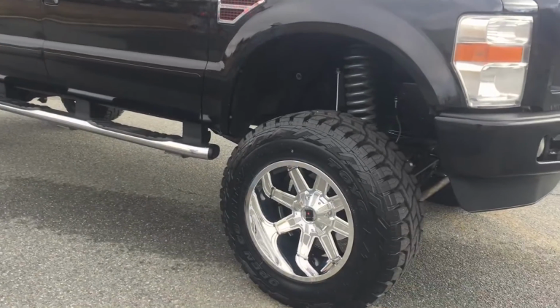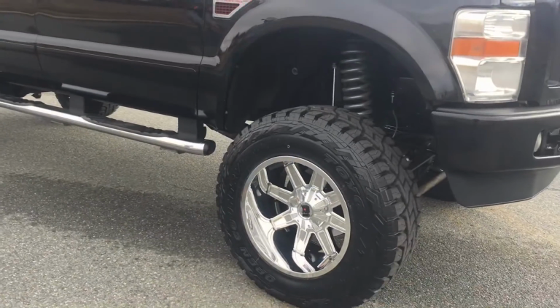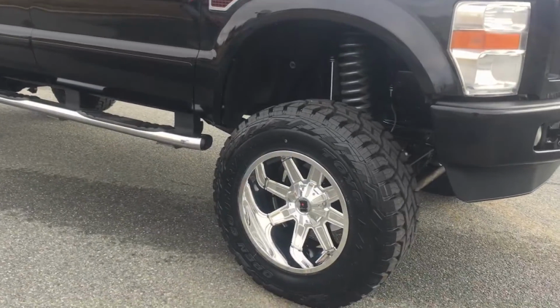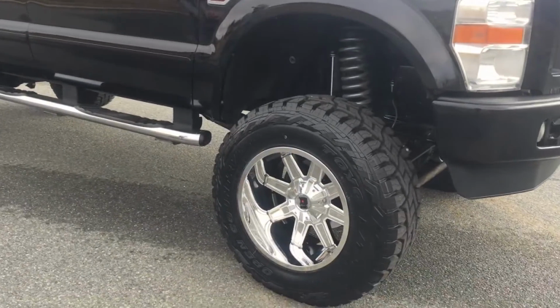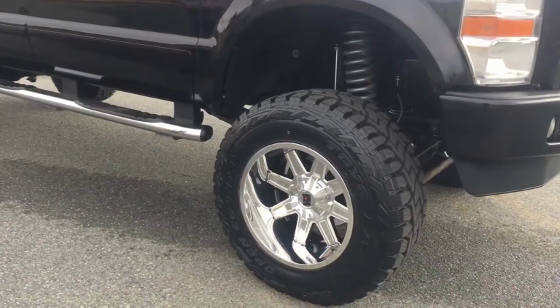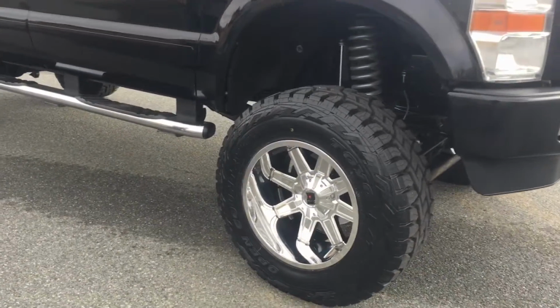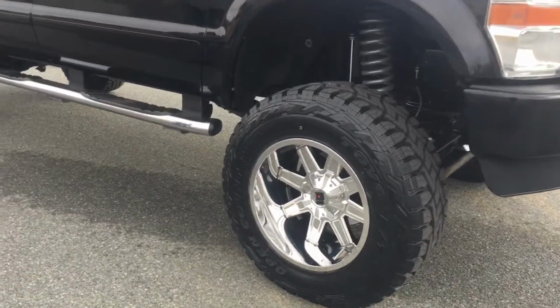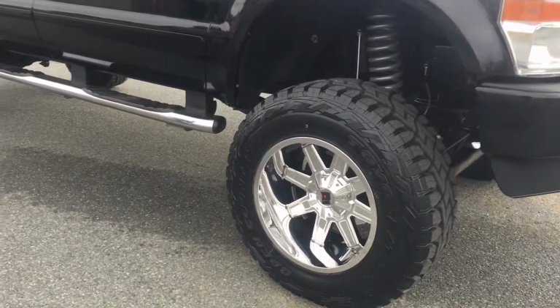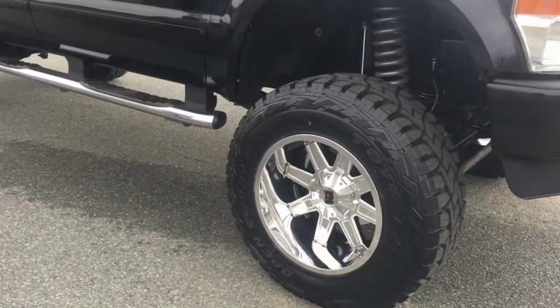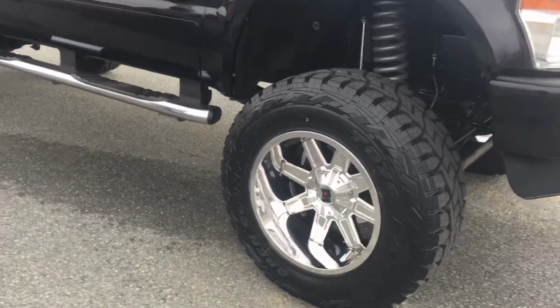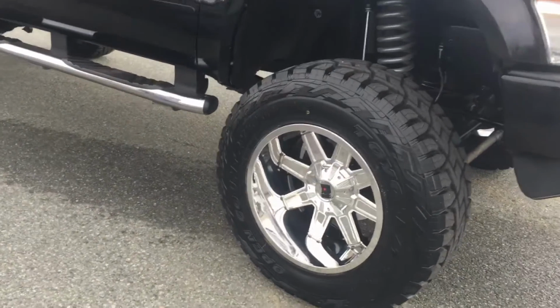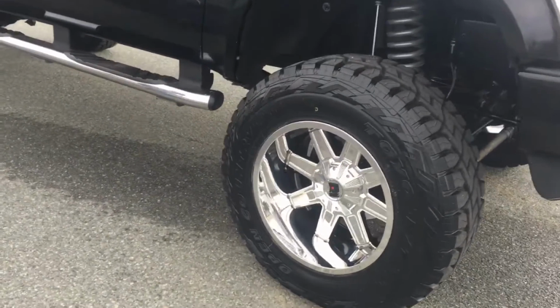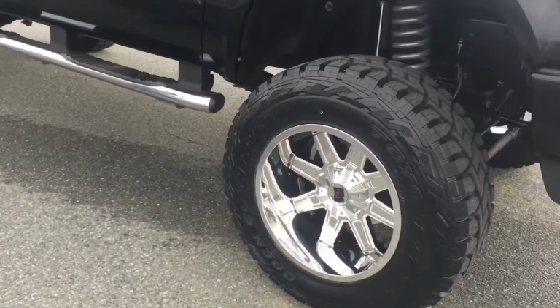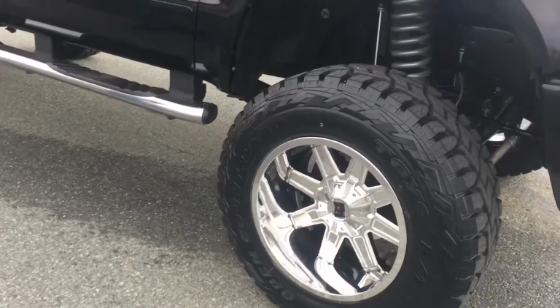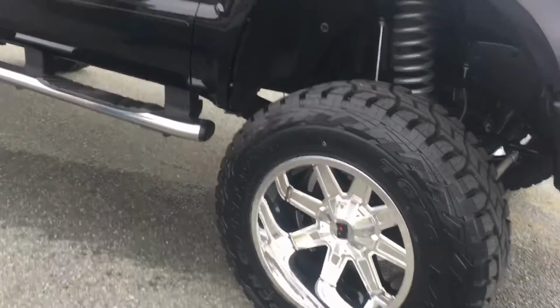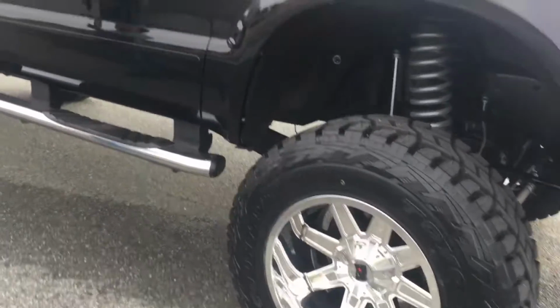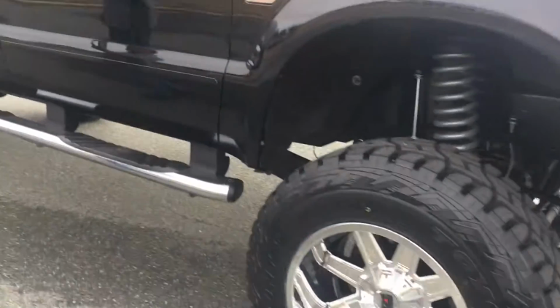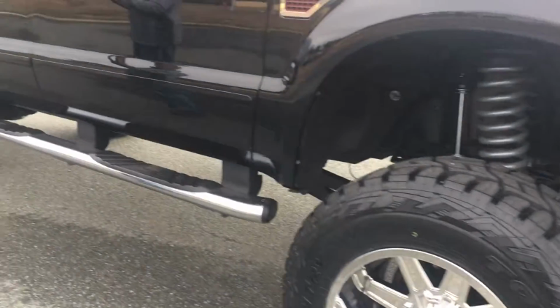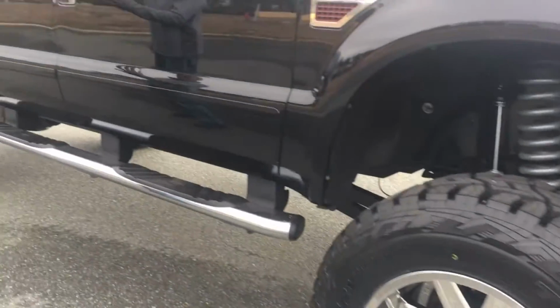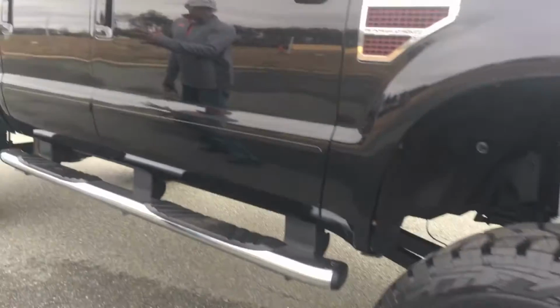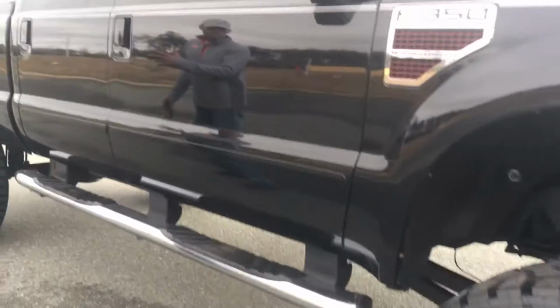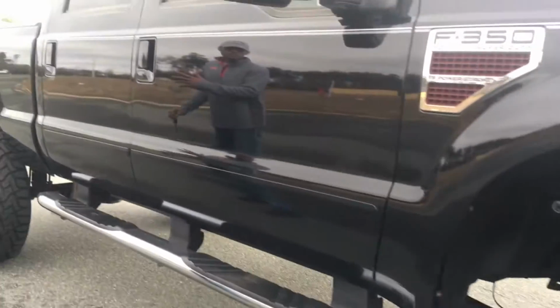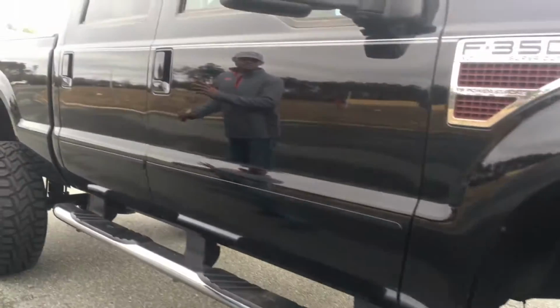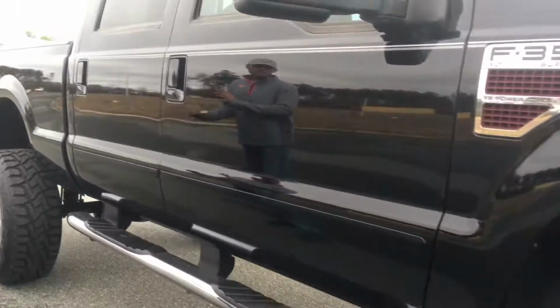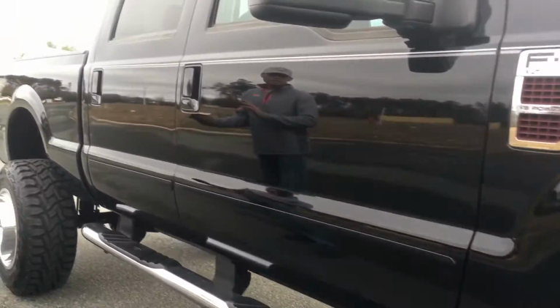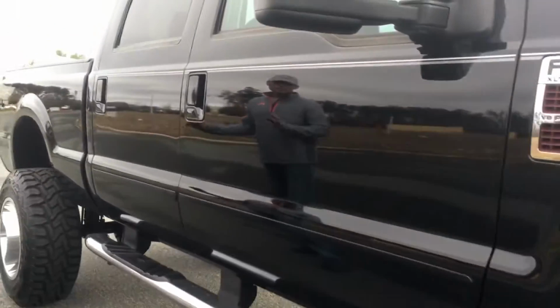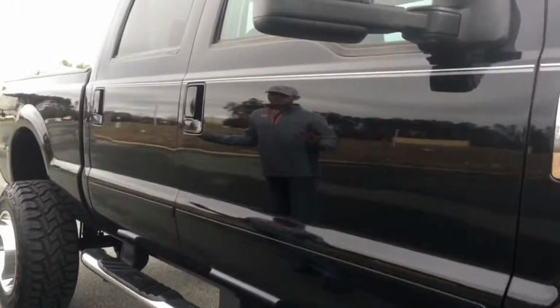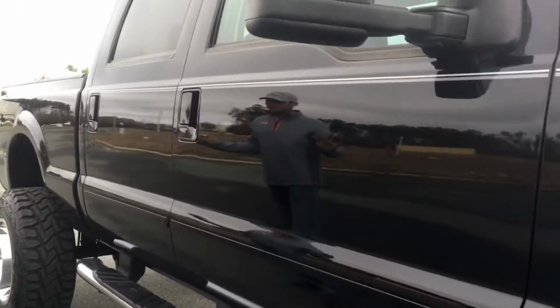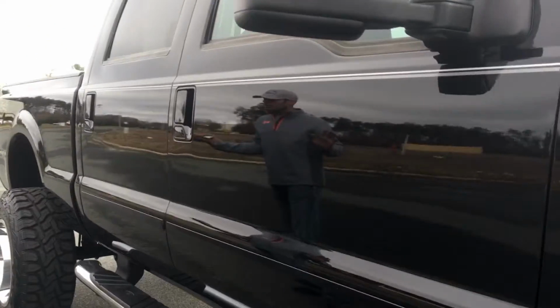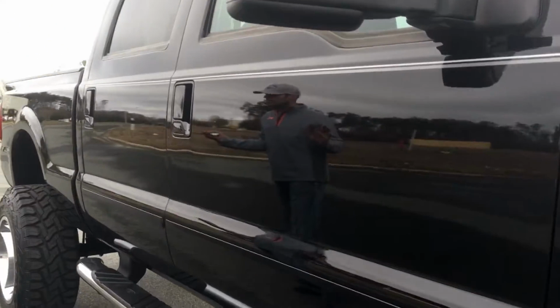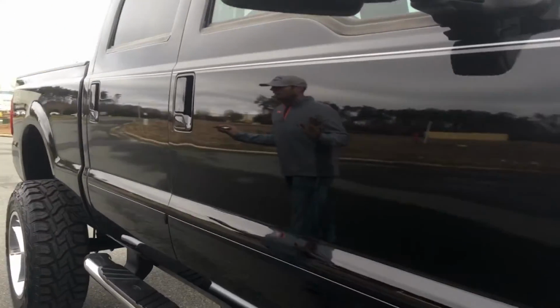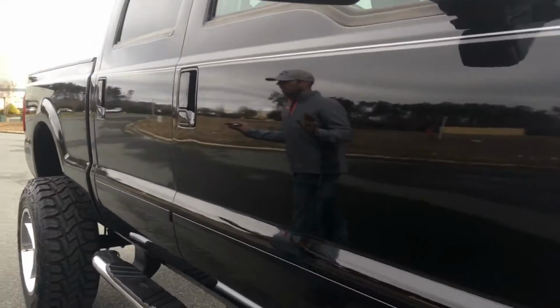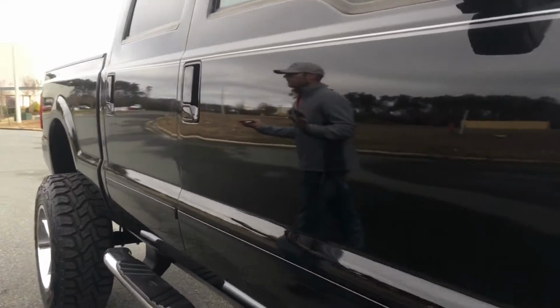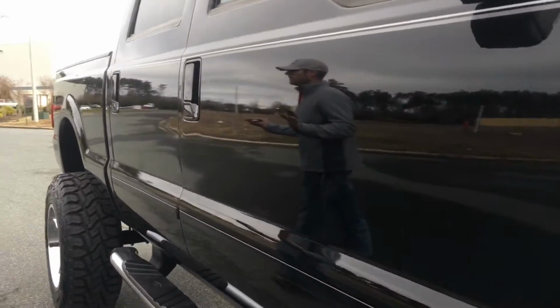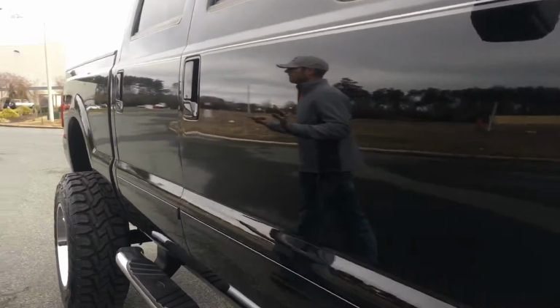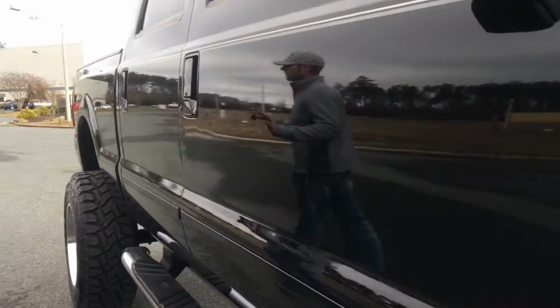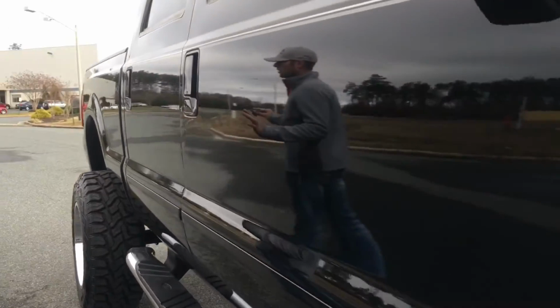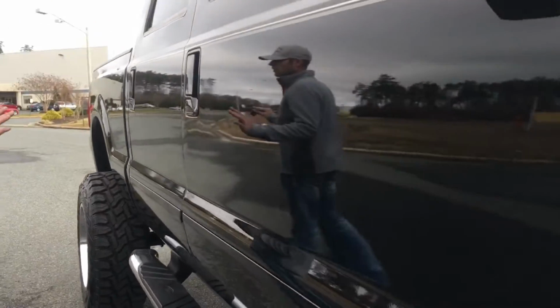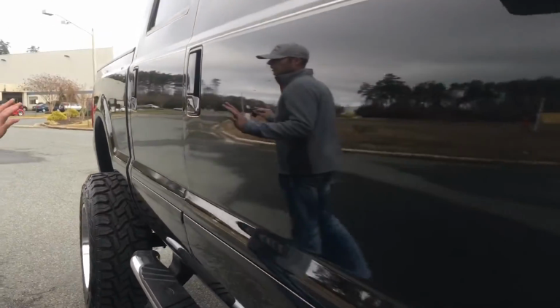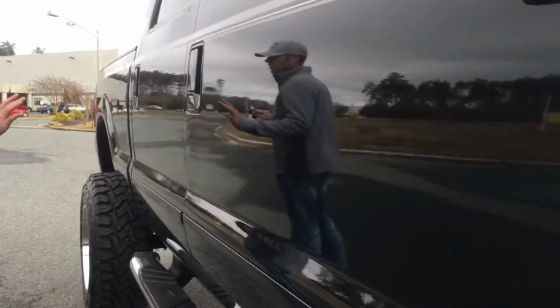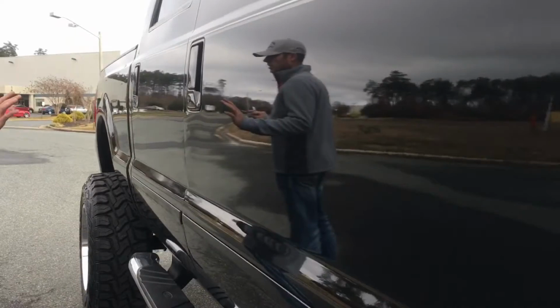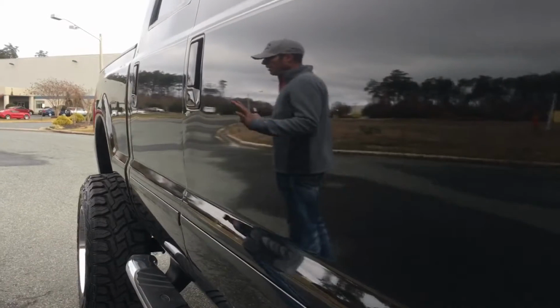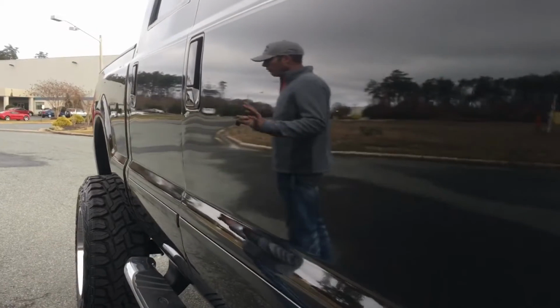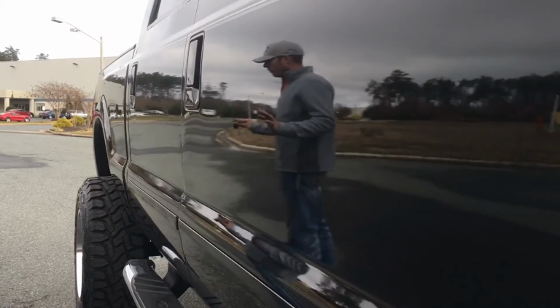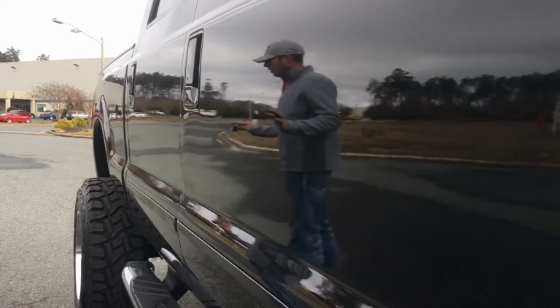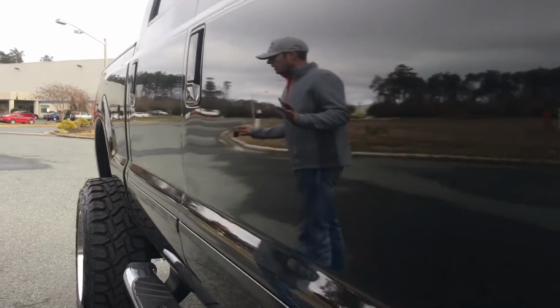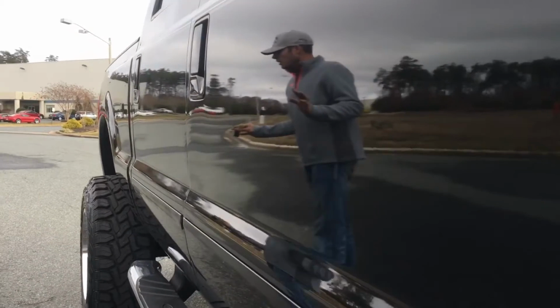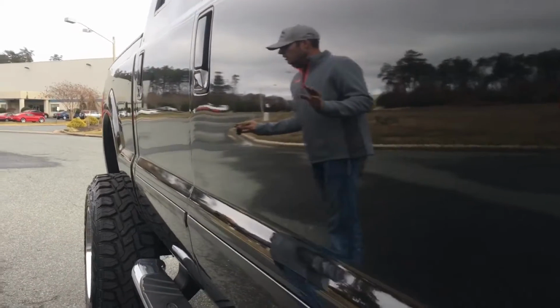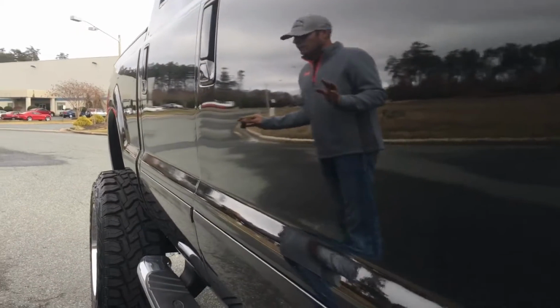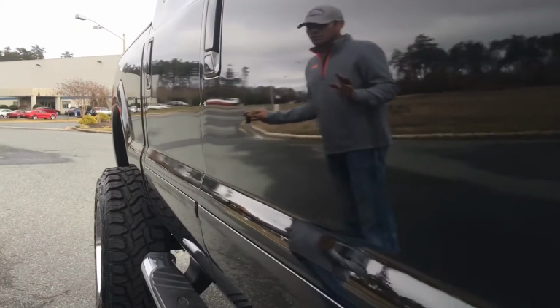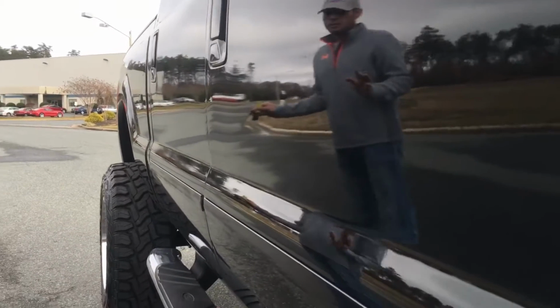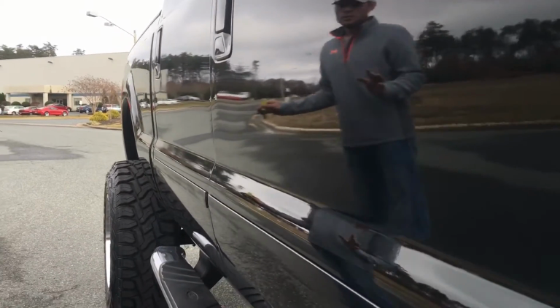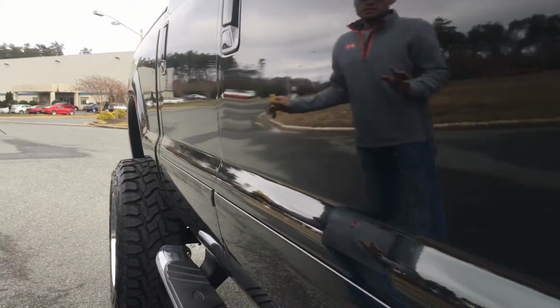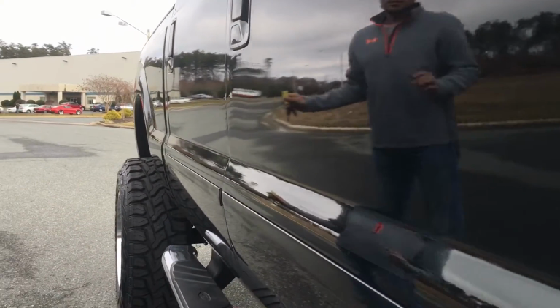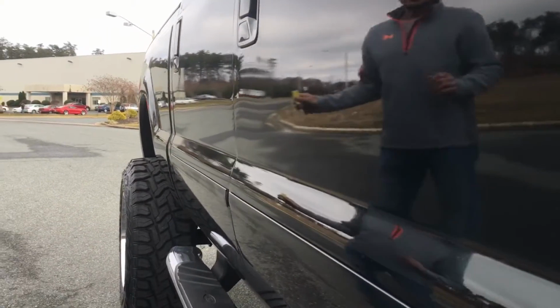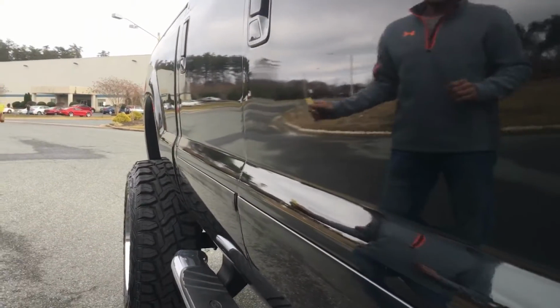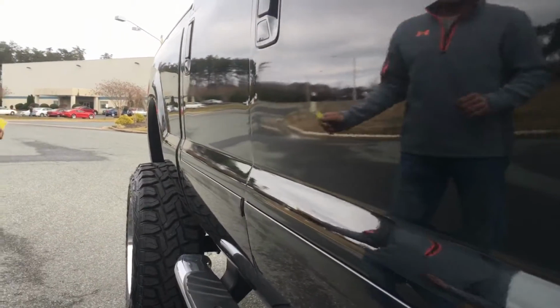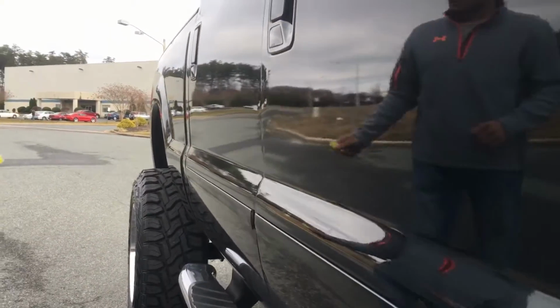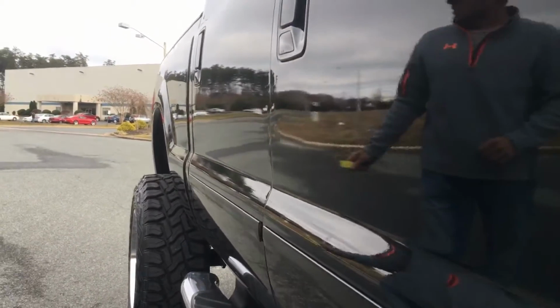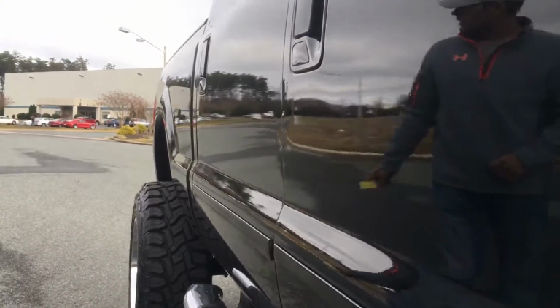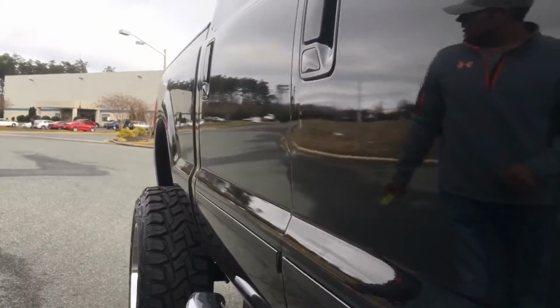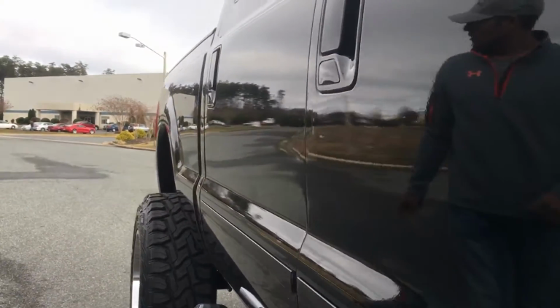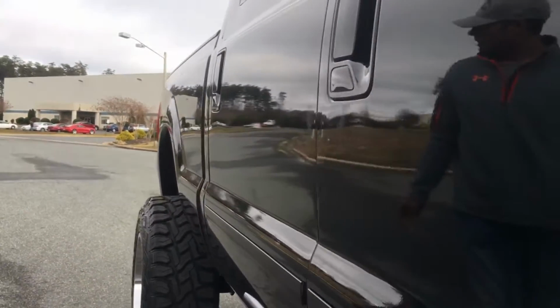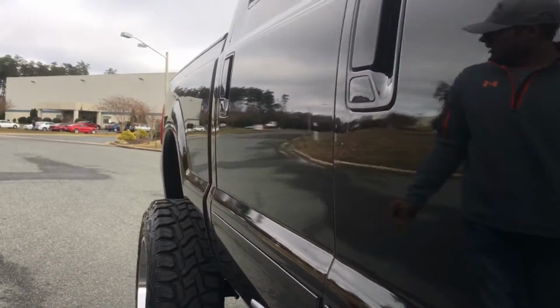If you look down the side of the truck, you don't see any dents. This truck is dent-free.